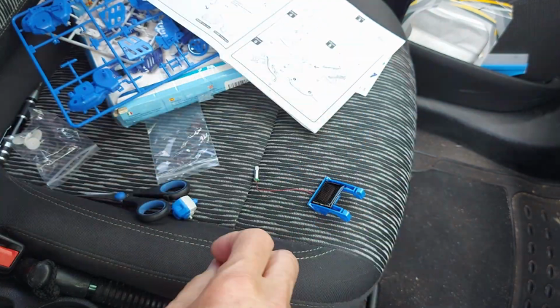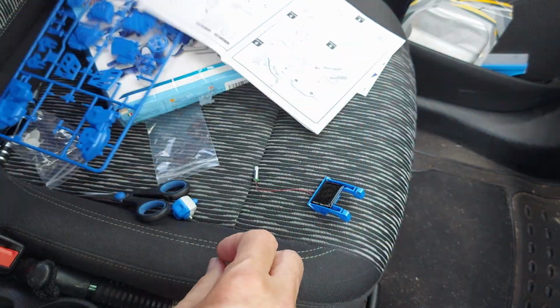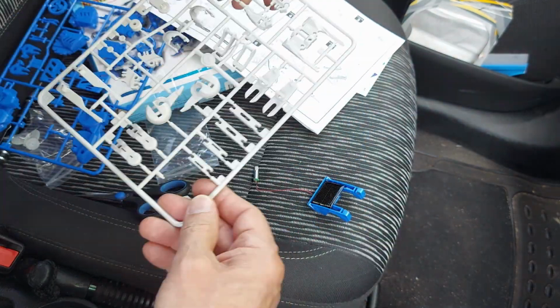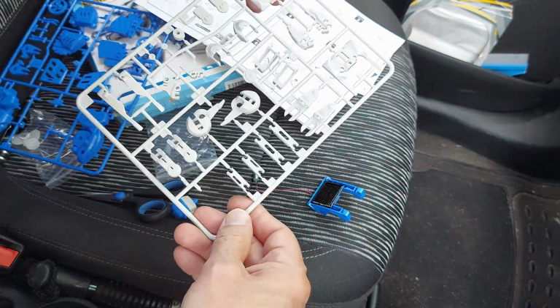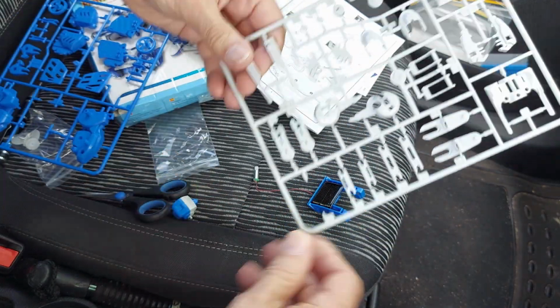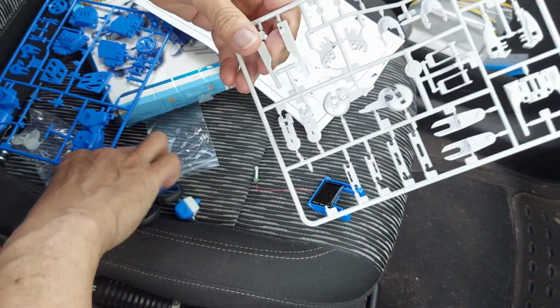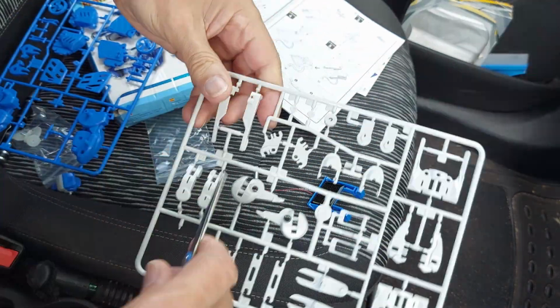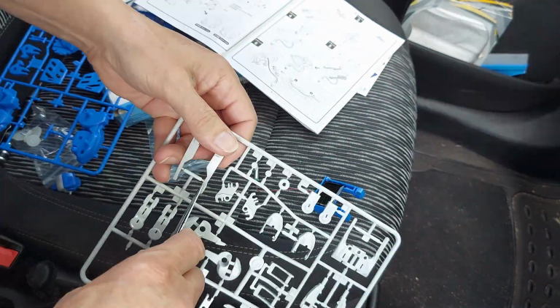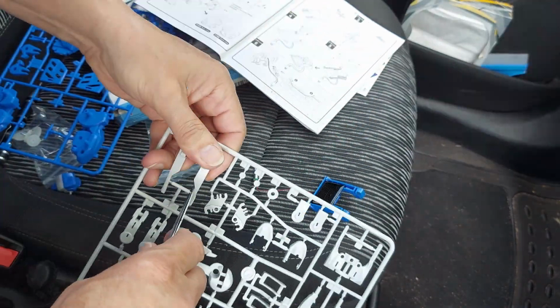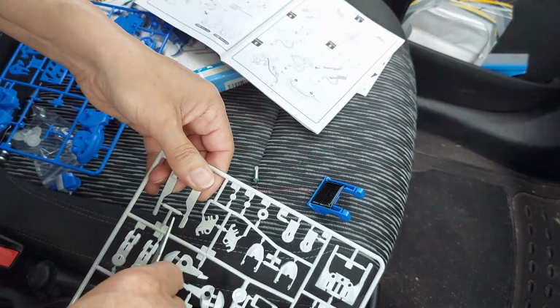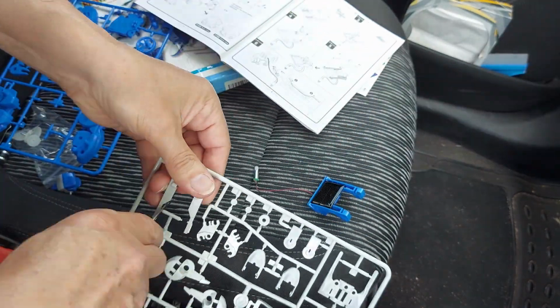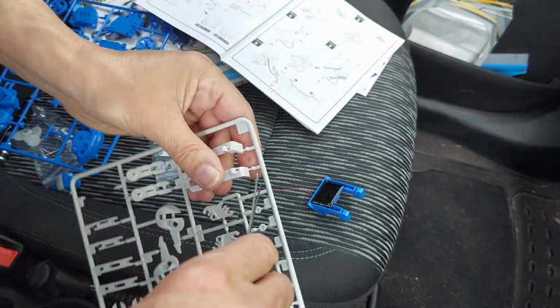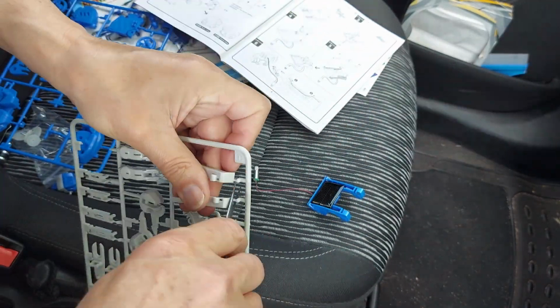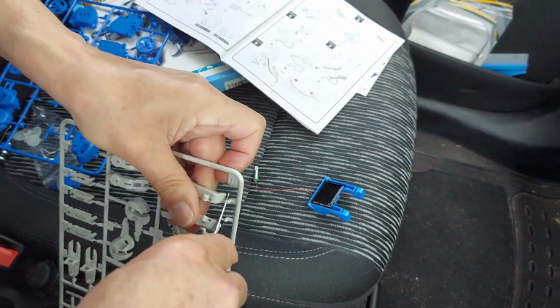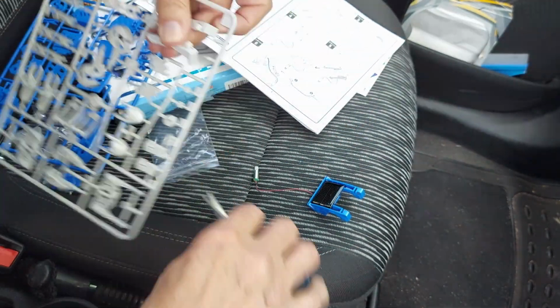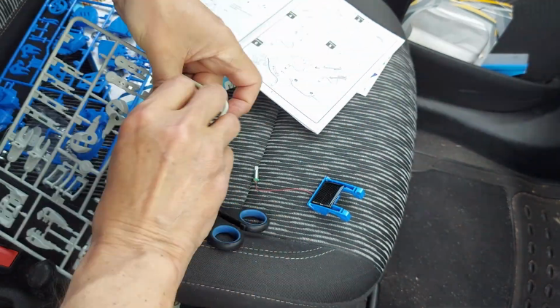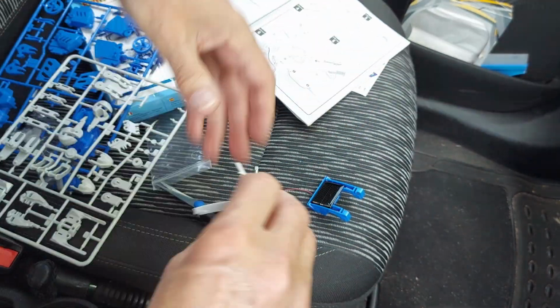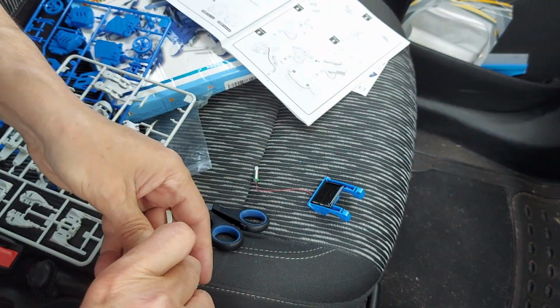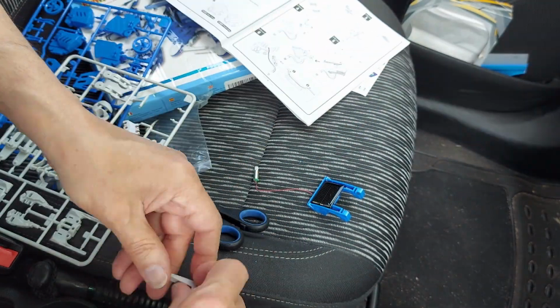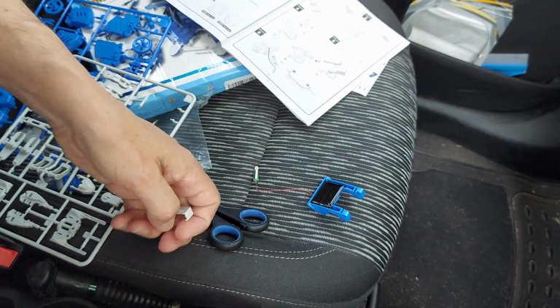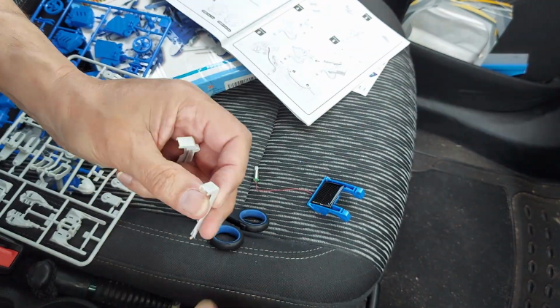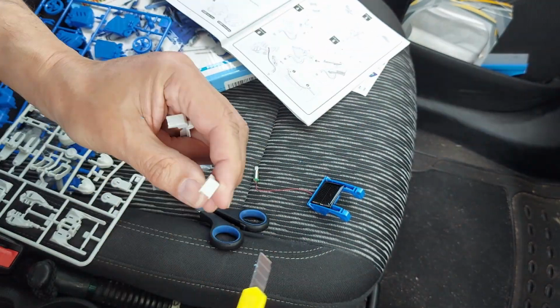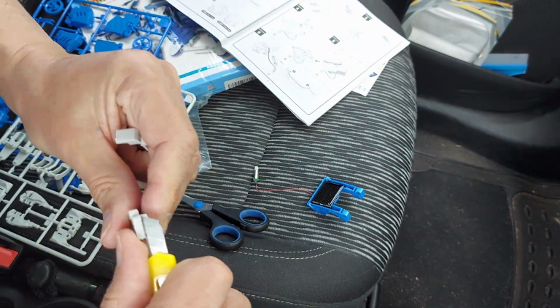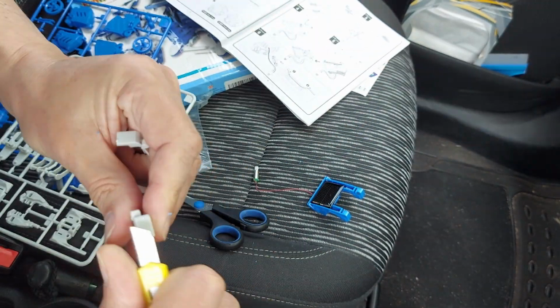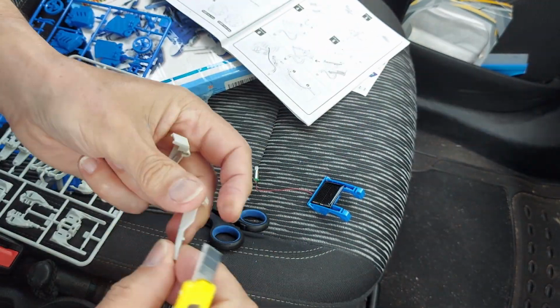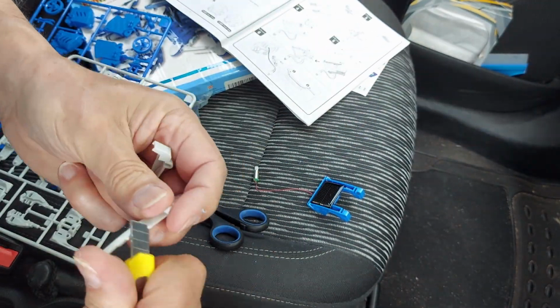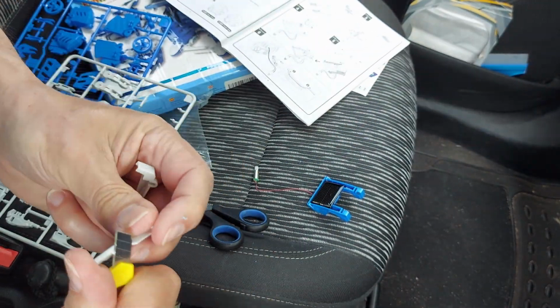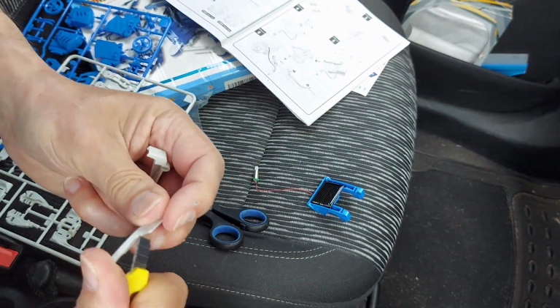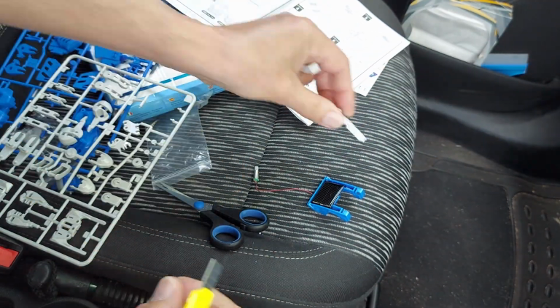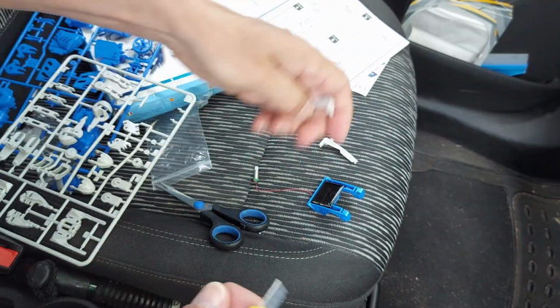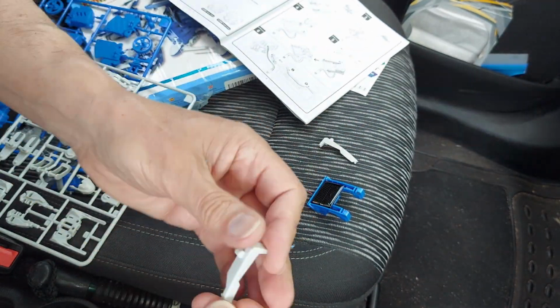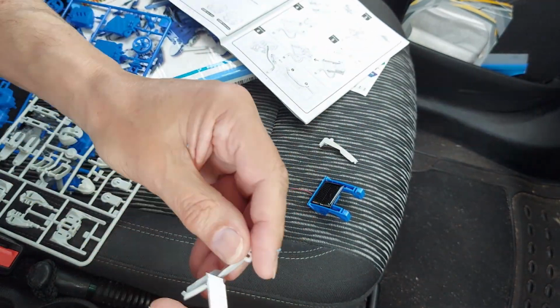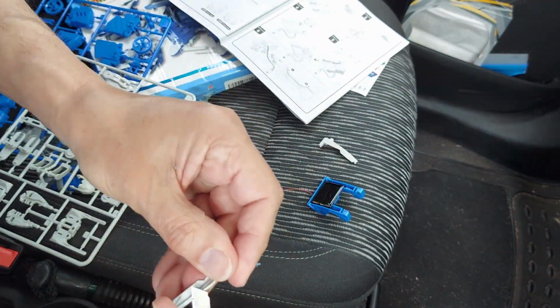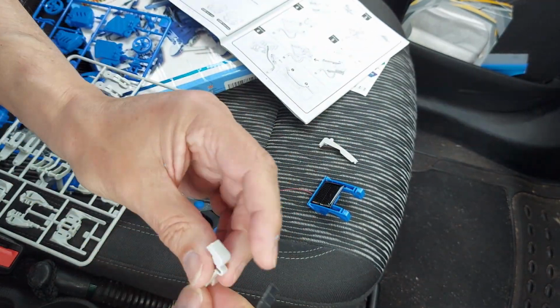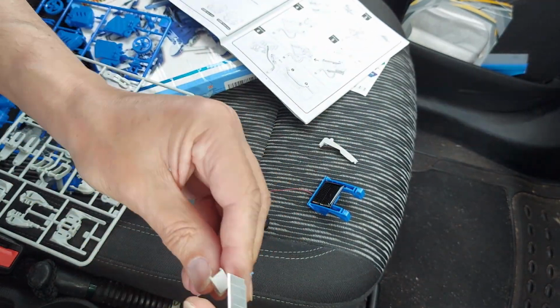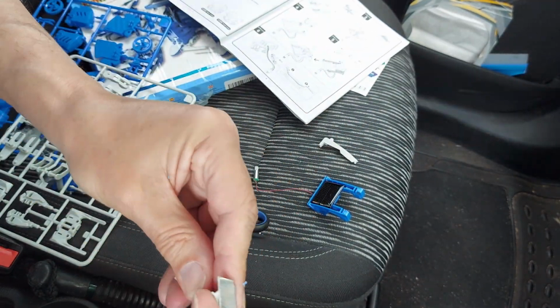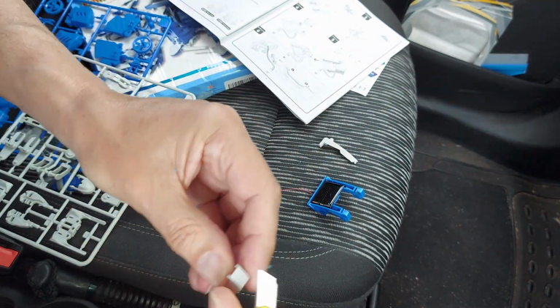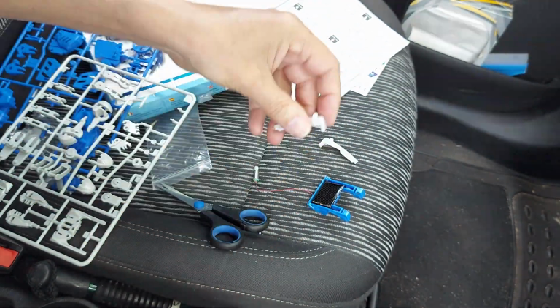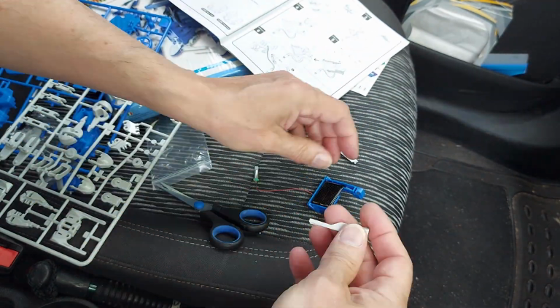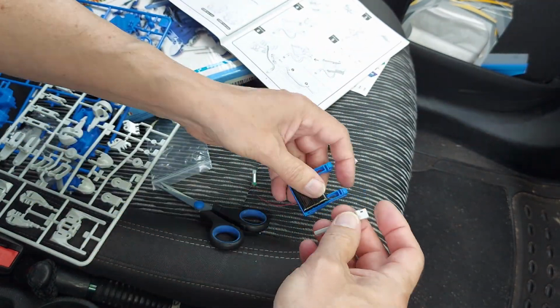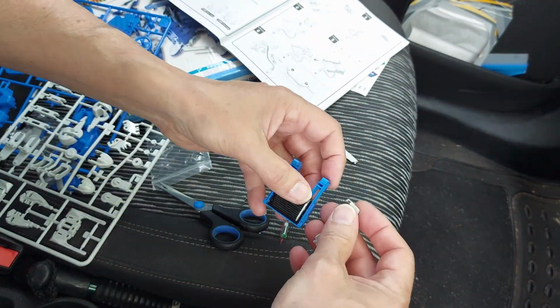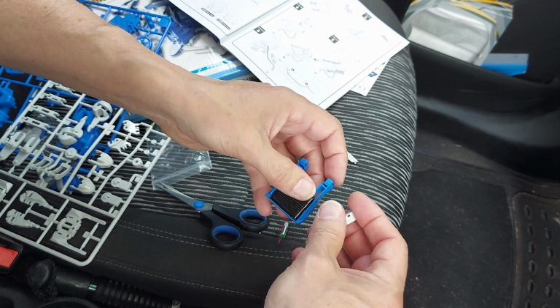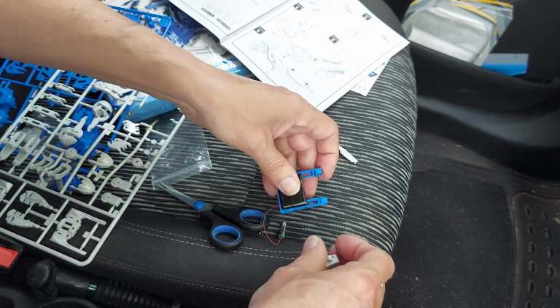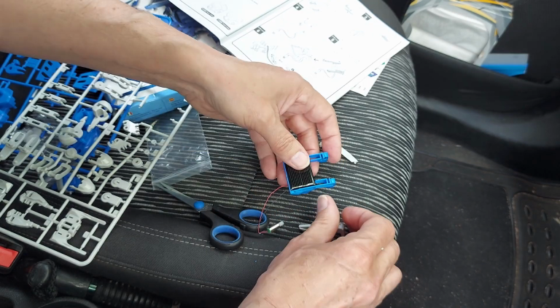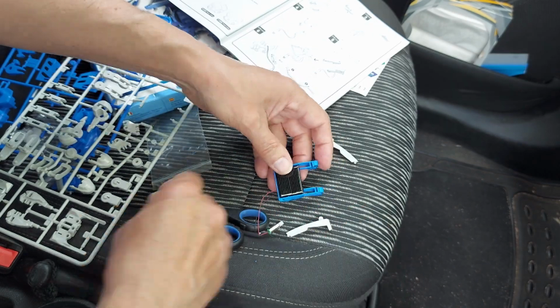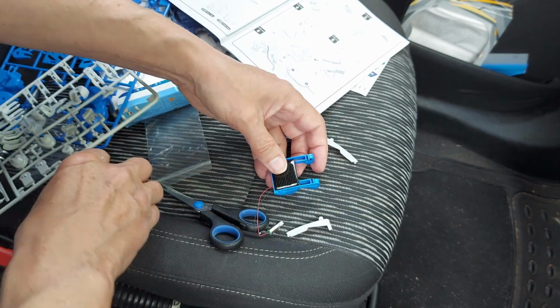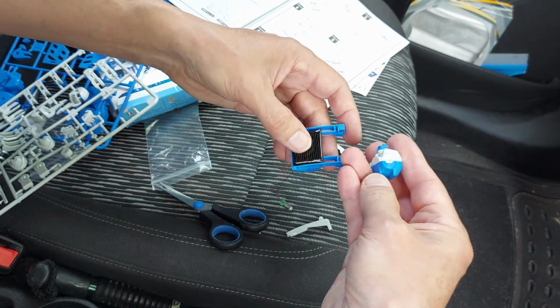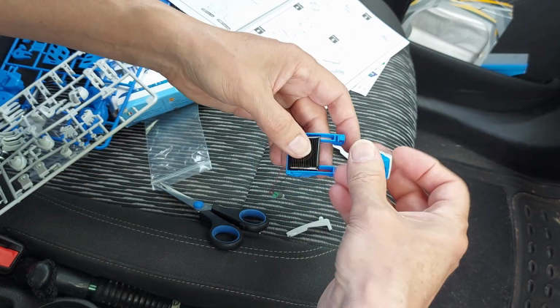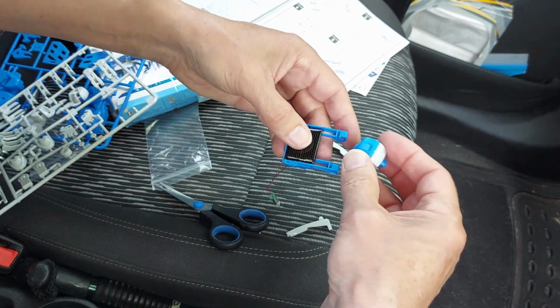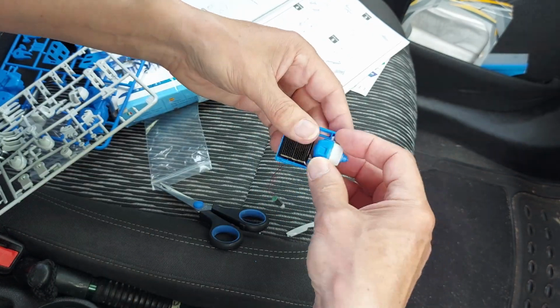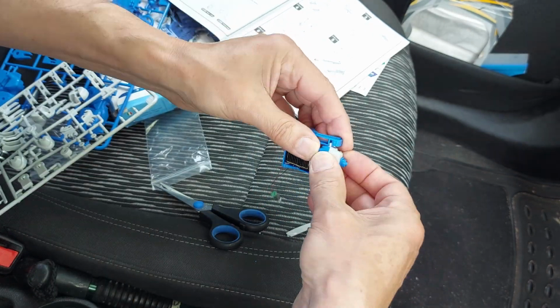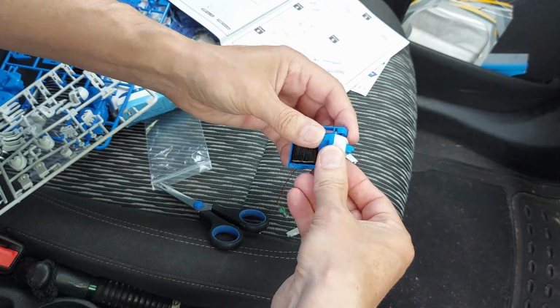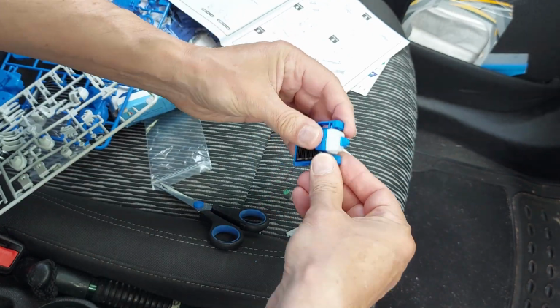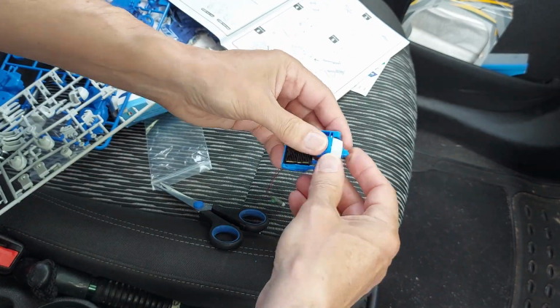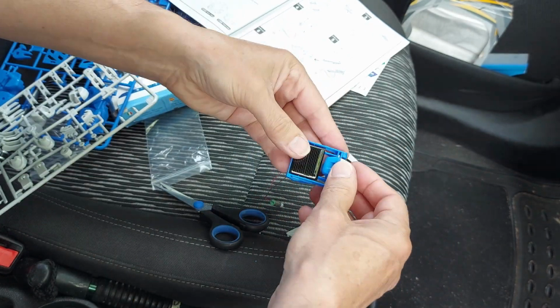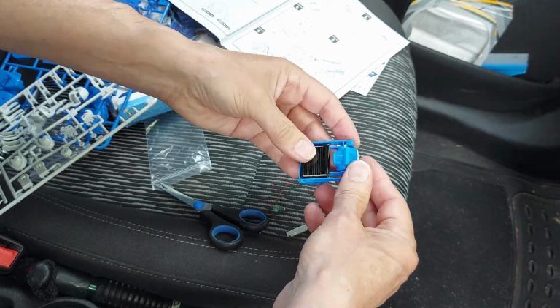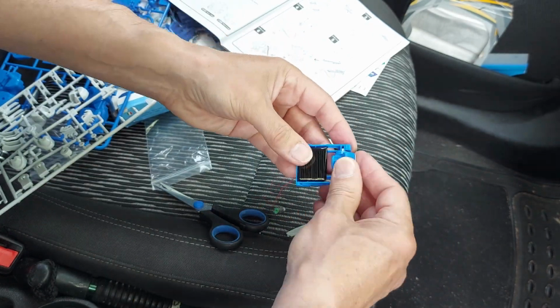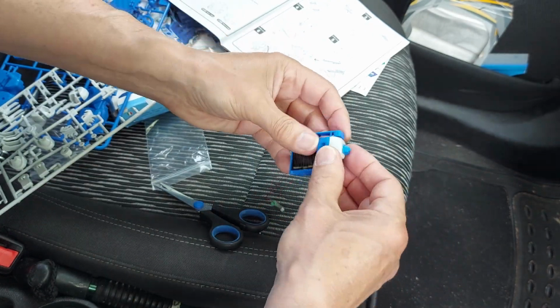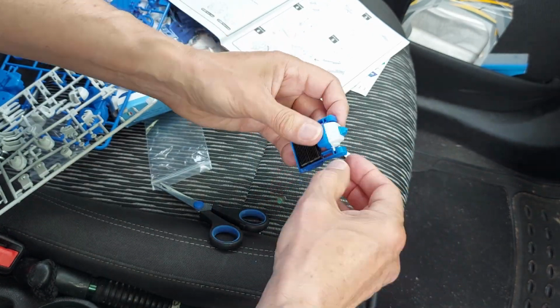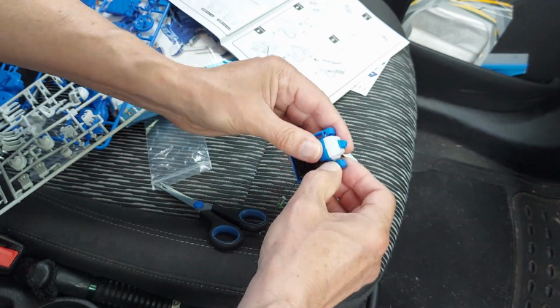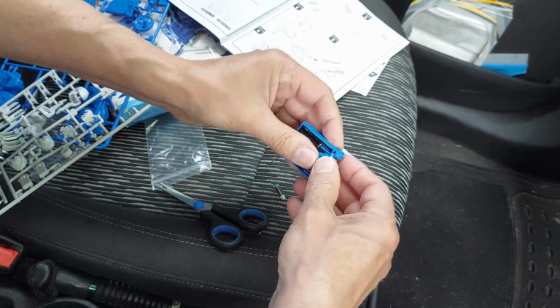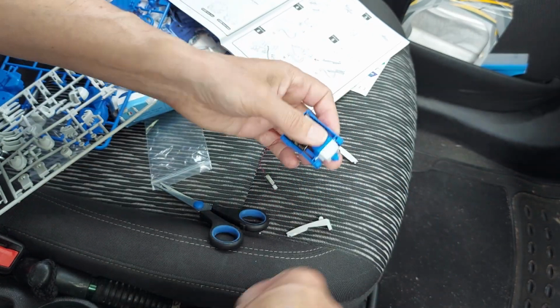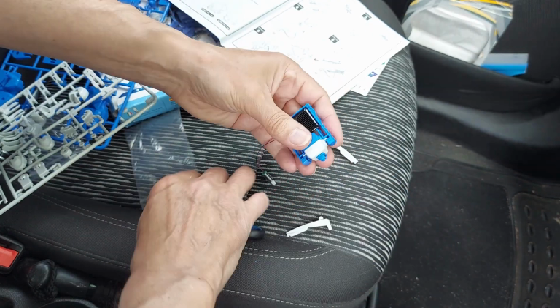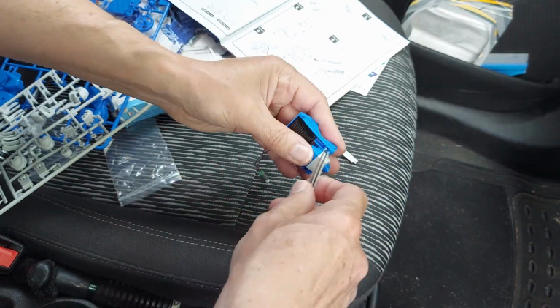Have we got the solar? Yes, we've got the important bit — the motor and the panel.